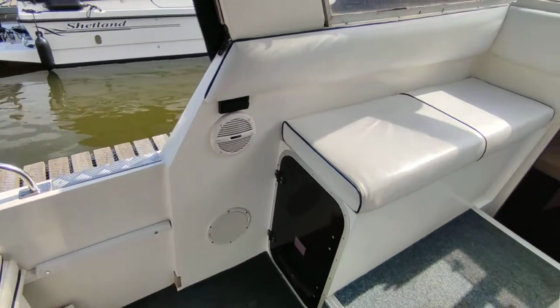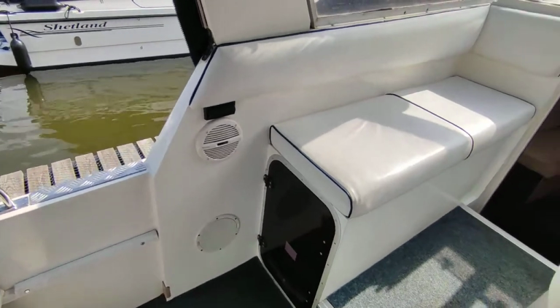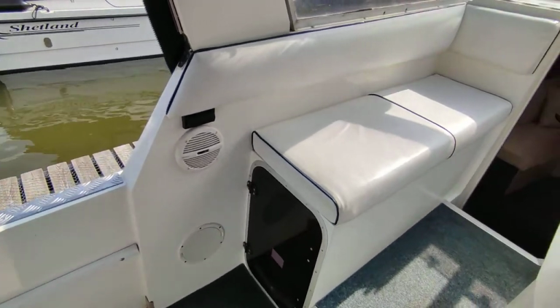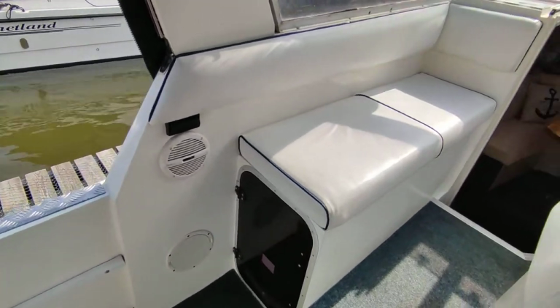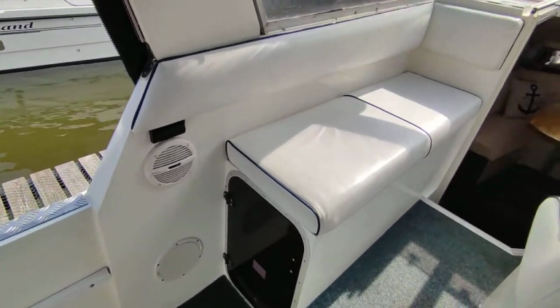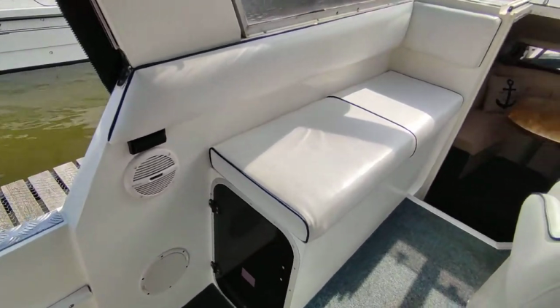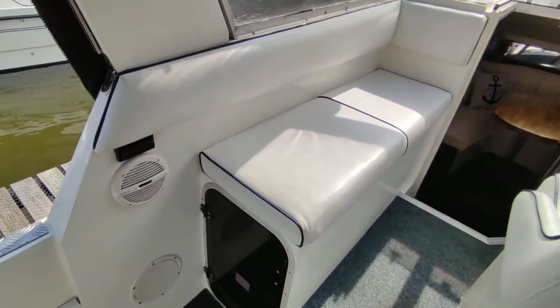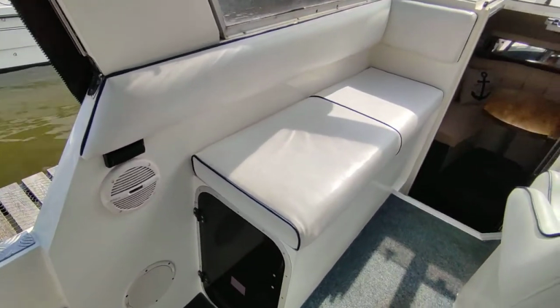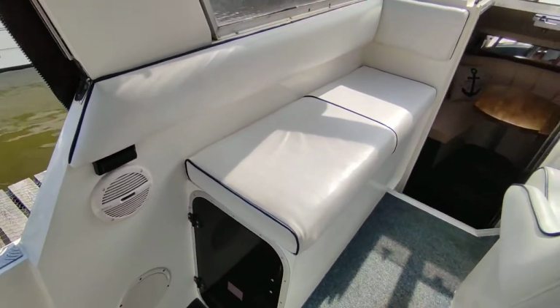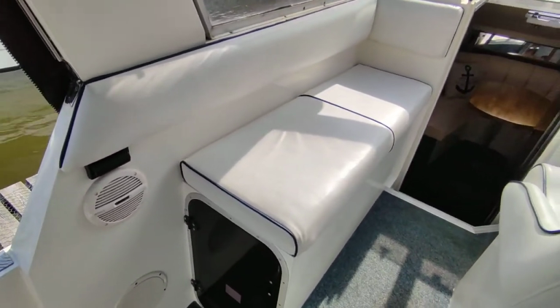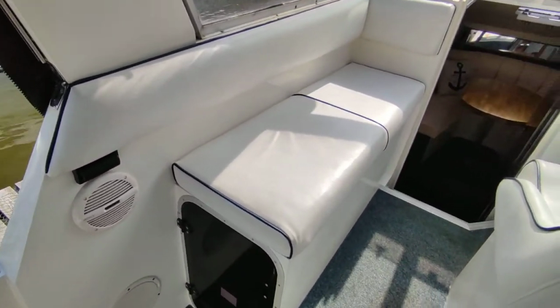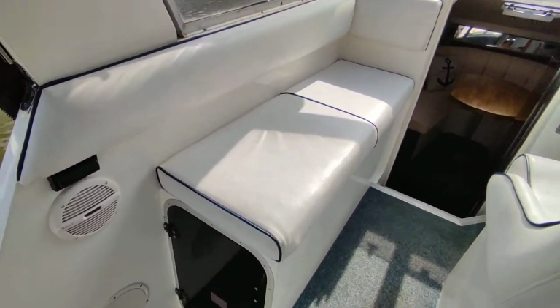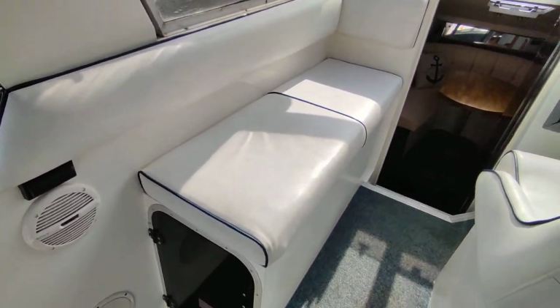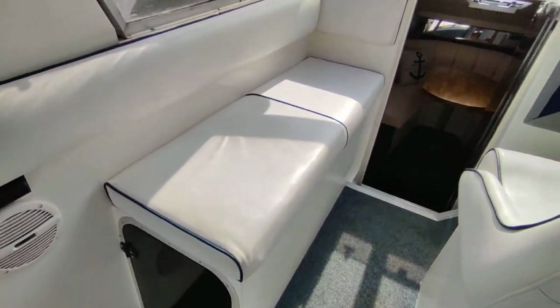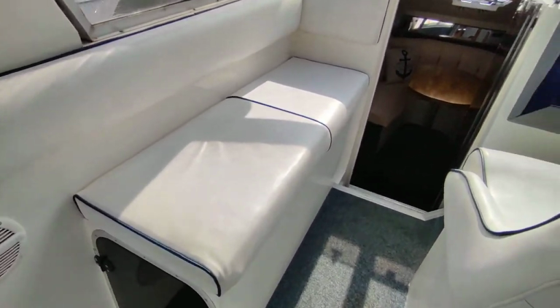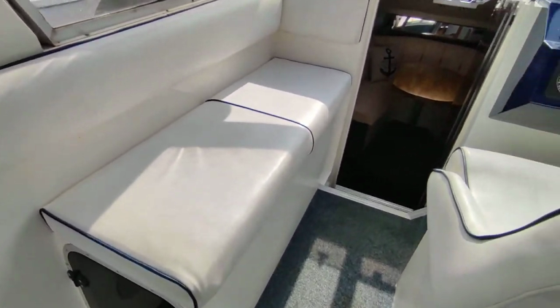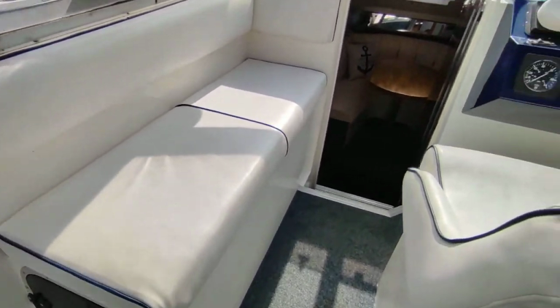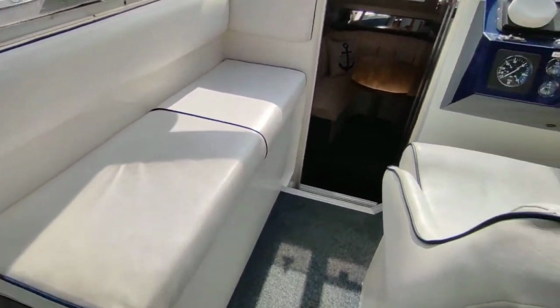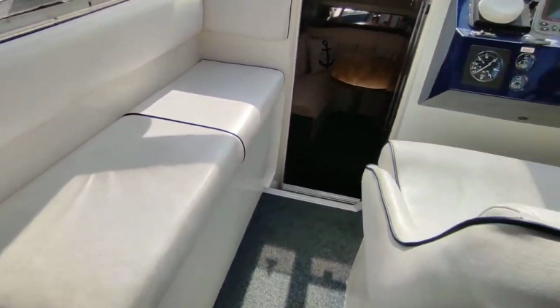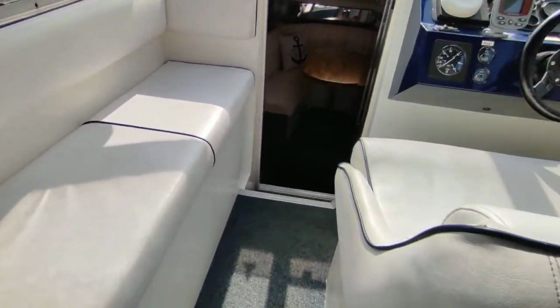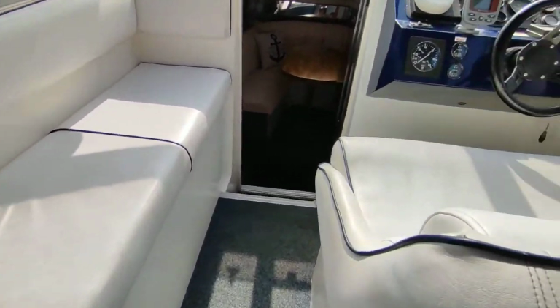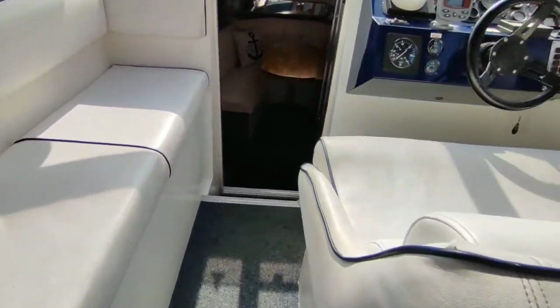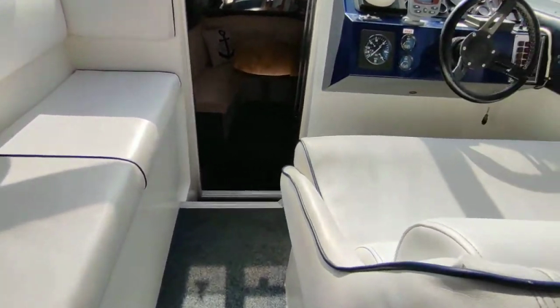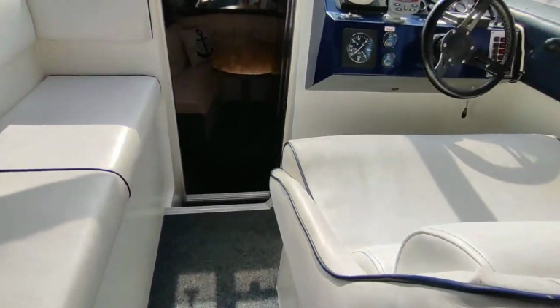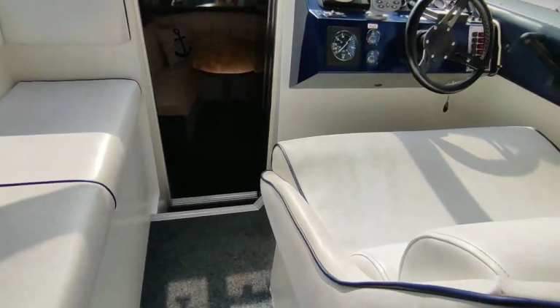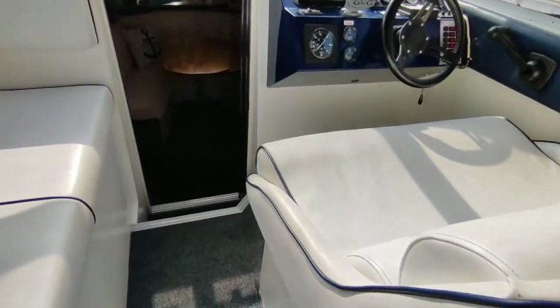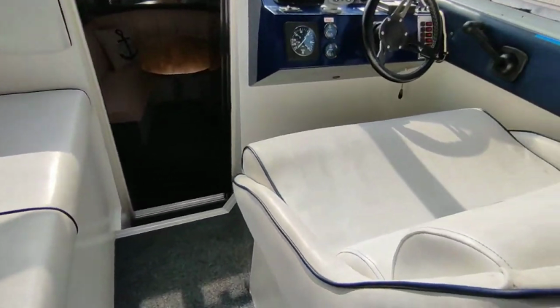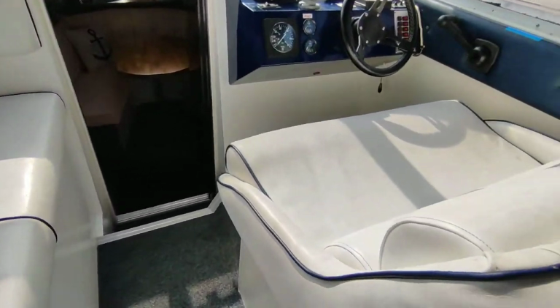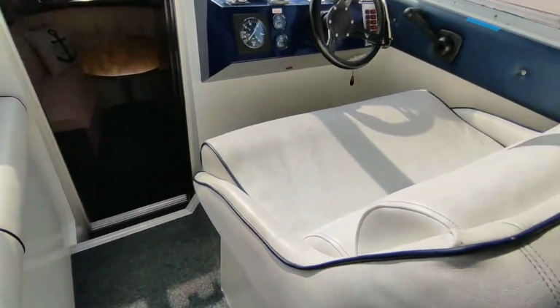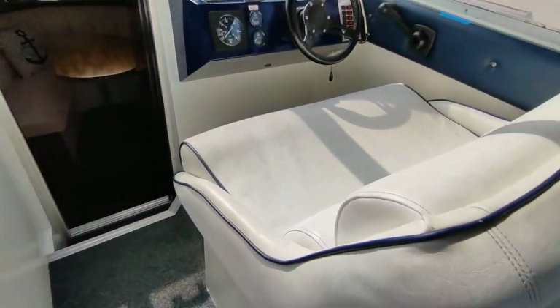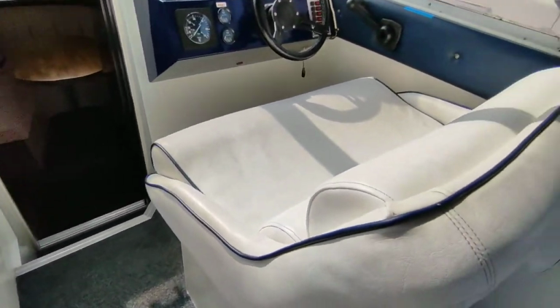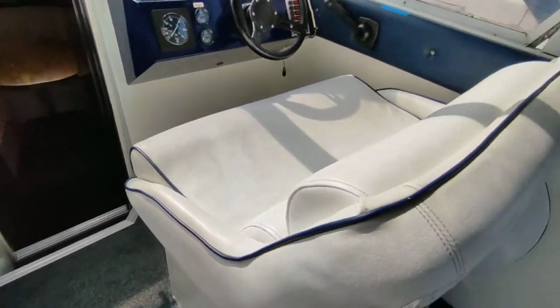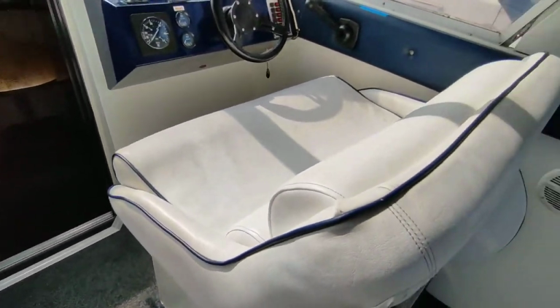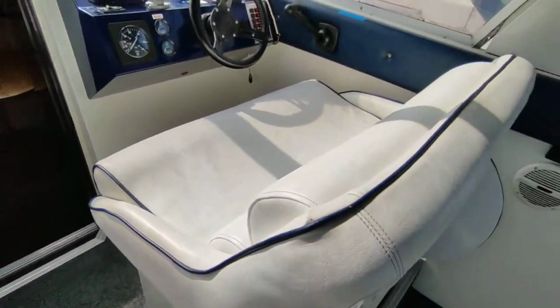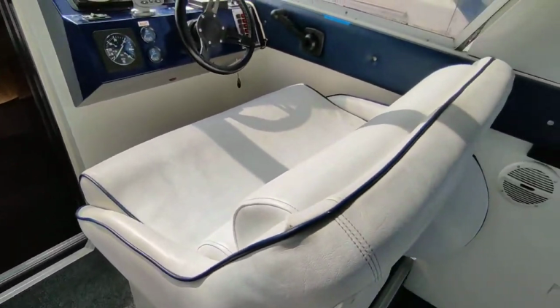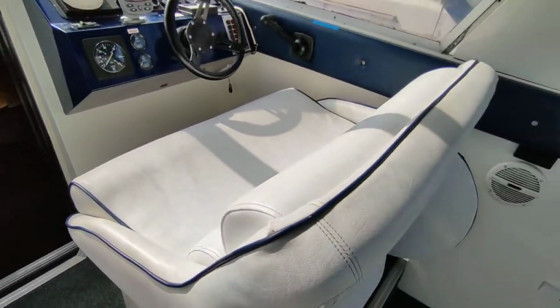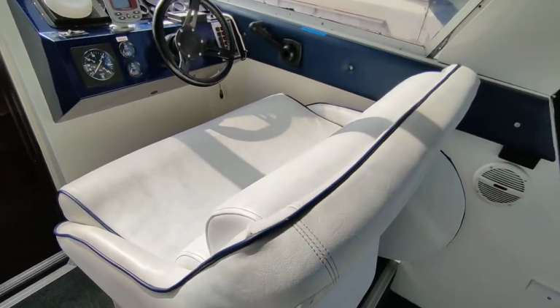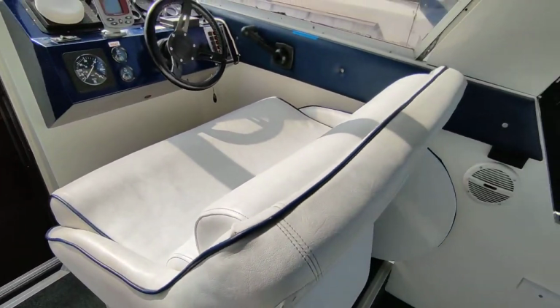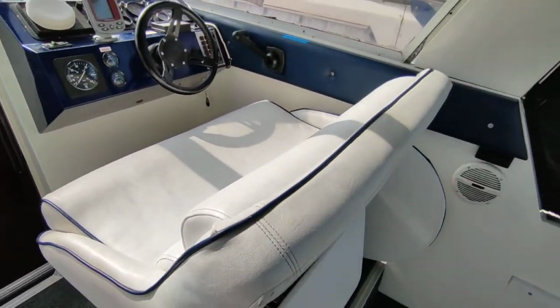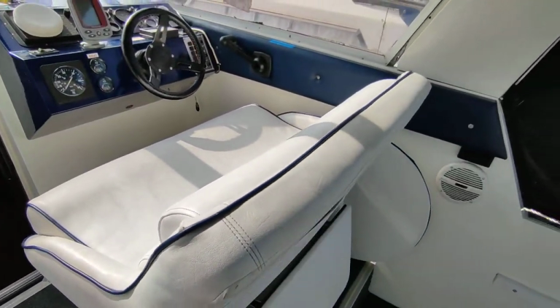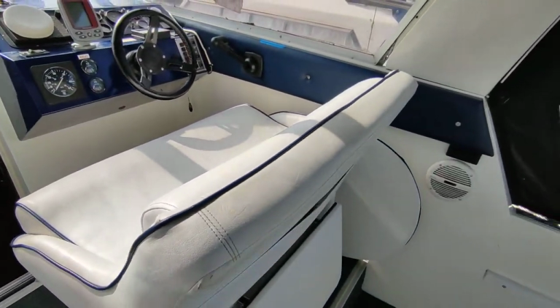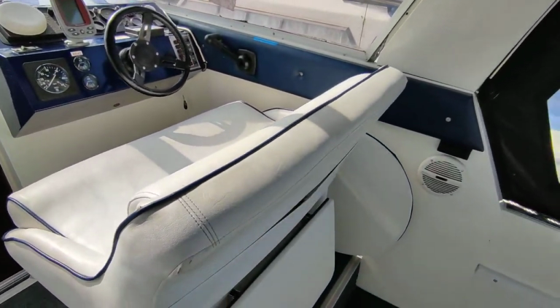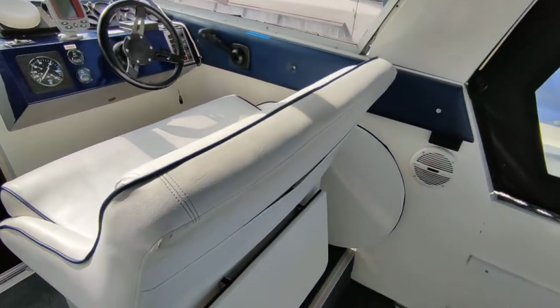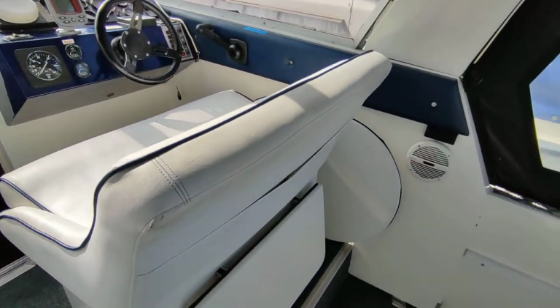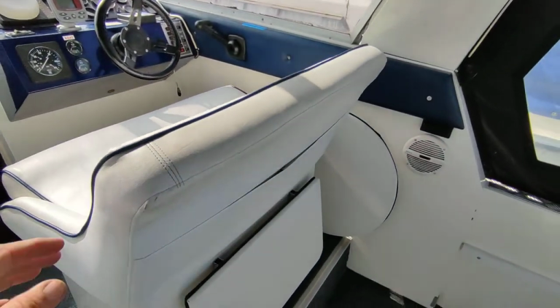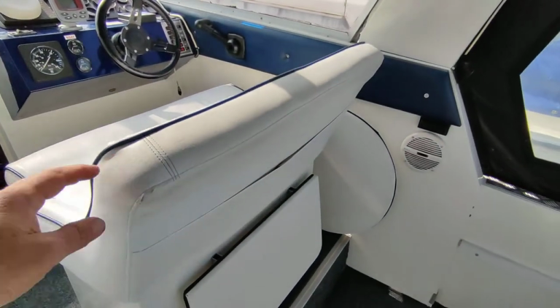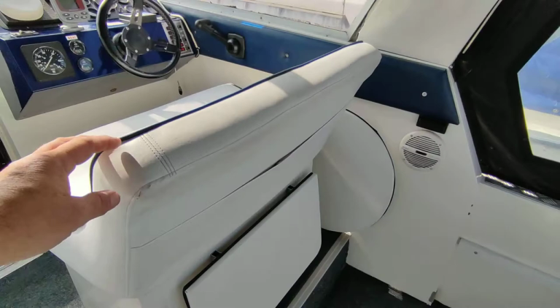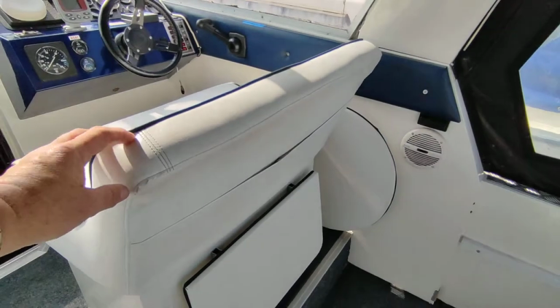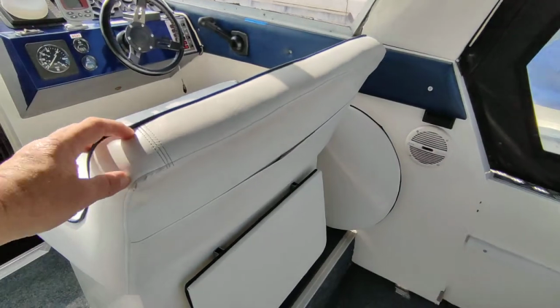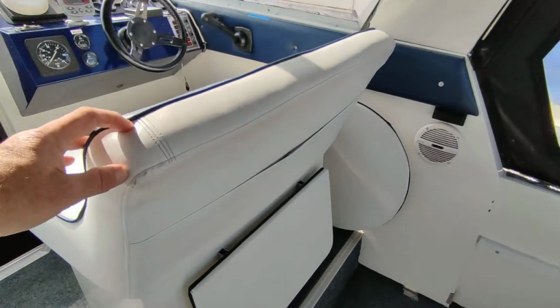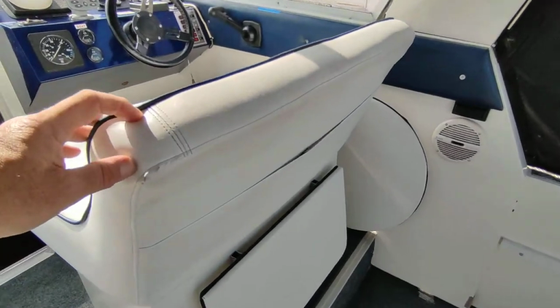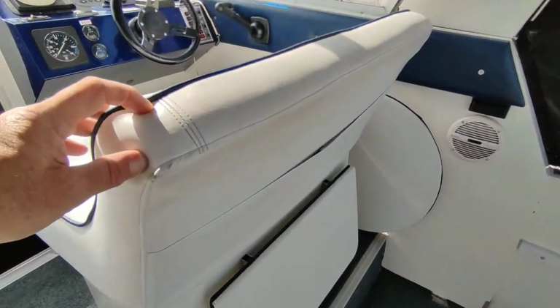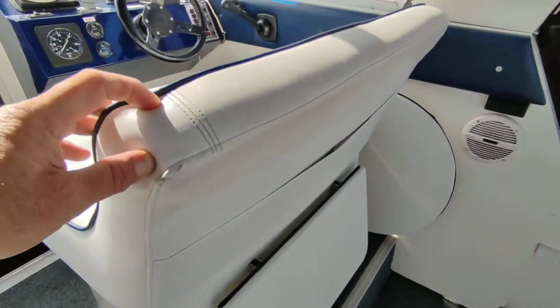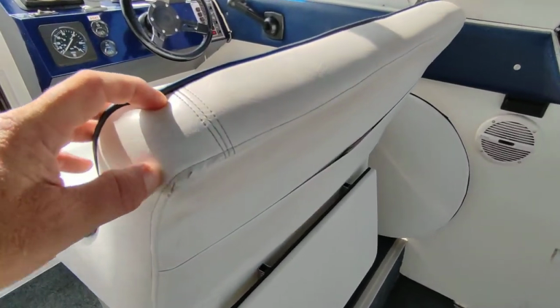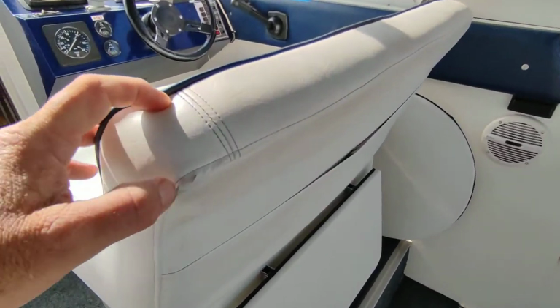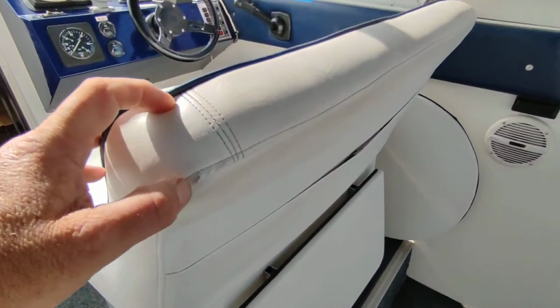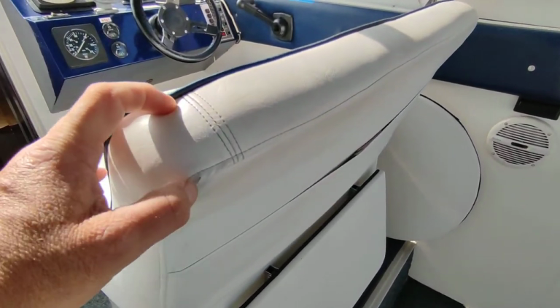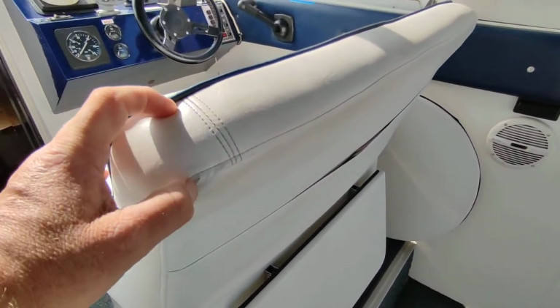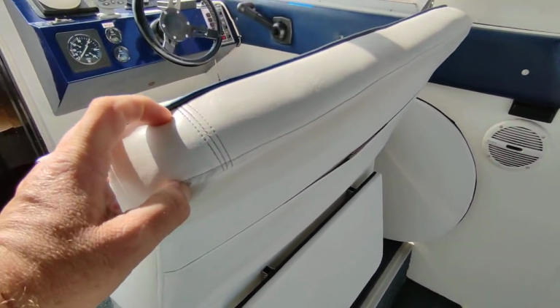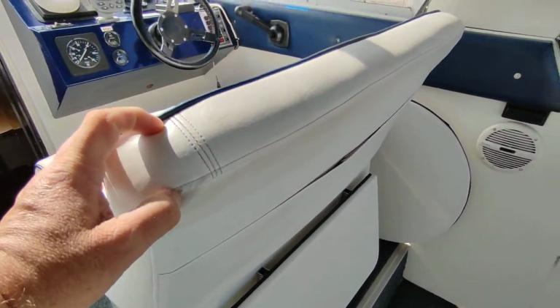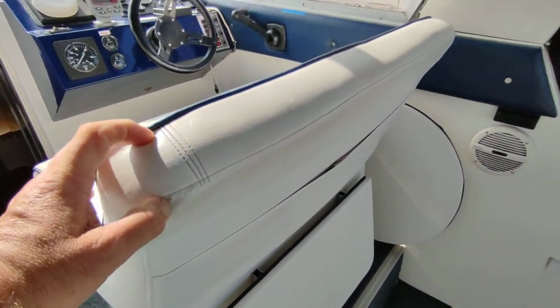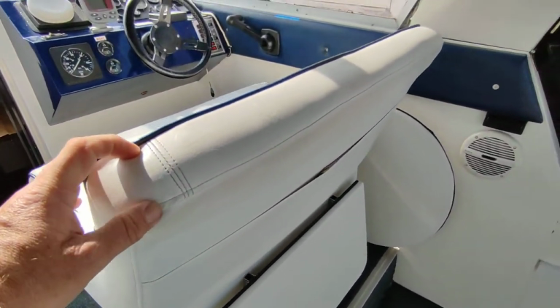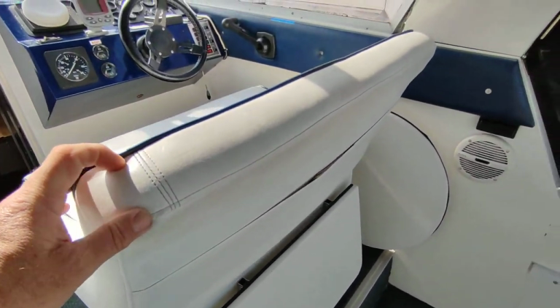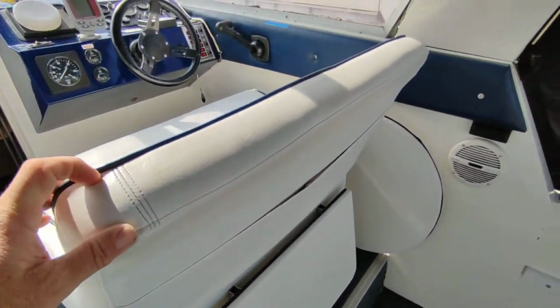Upholstery is all in very good condition by the look of it. Can't see any rips or tears — bar that tiny little nick there.